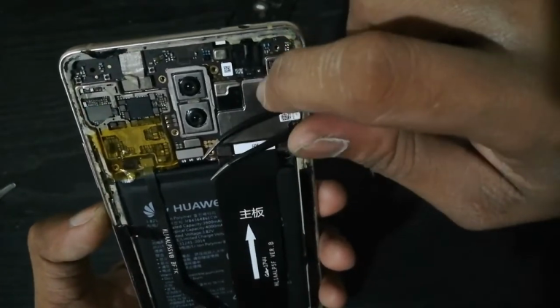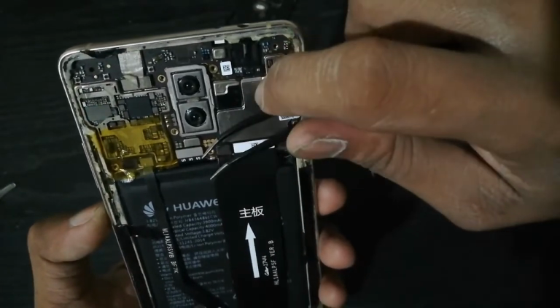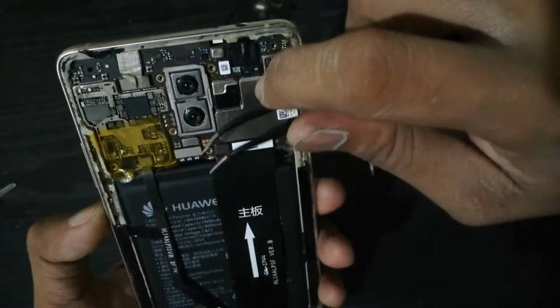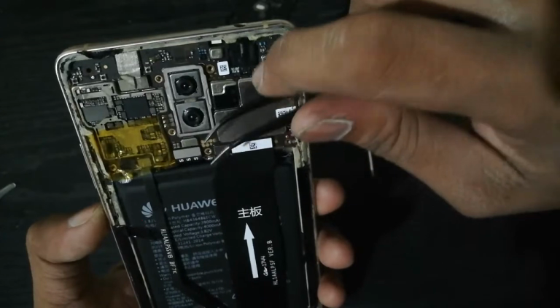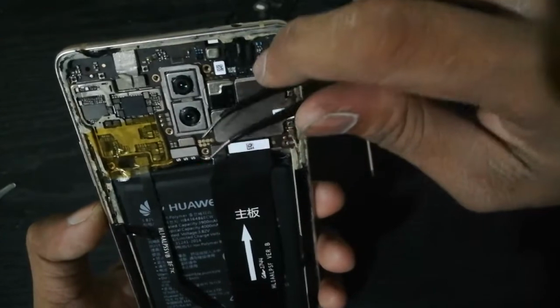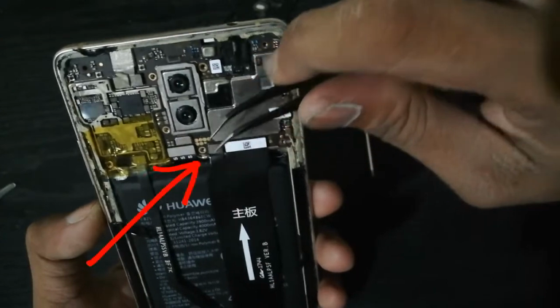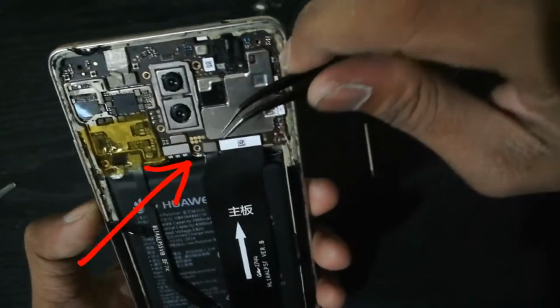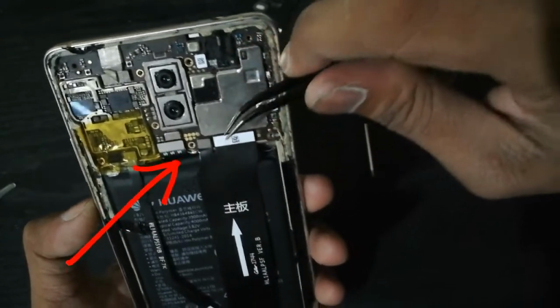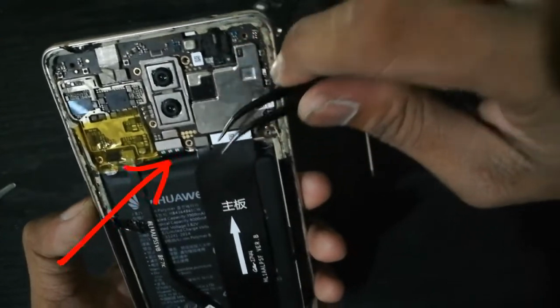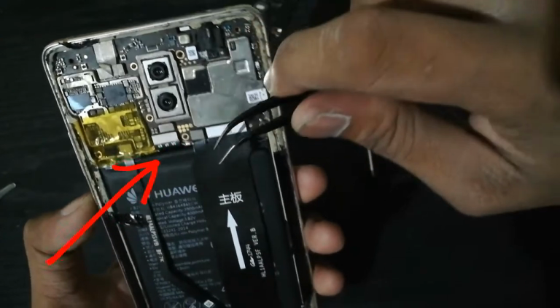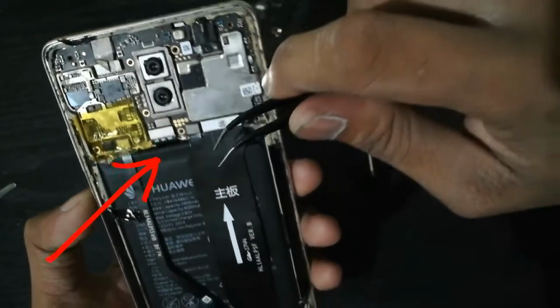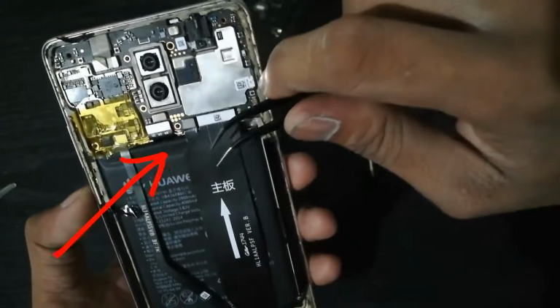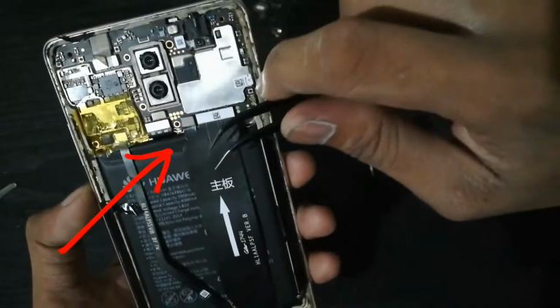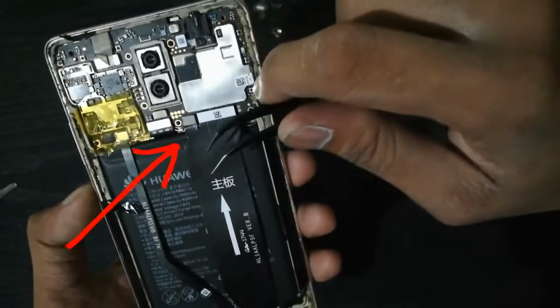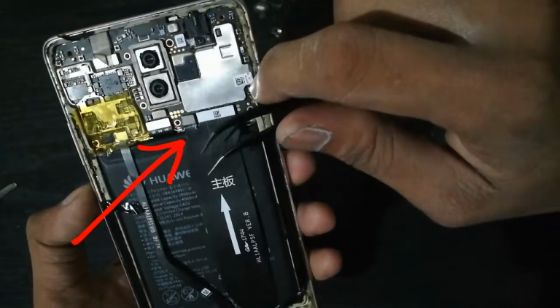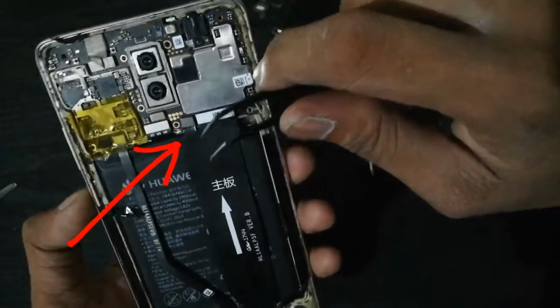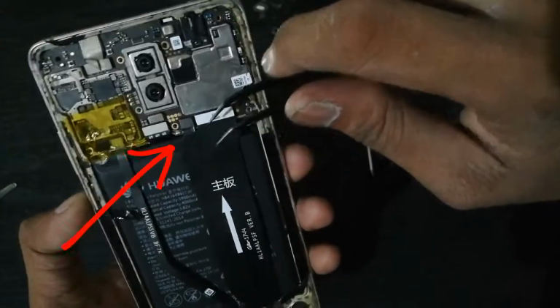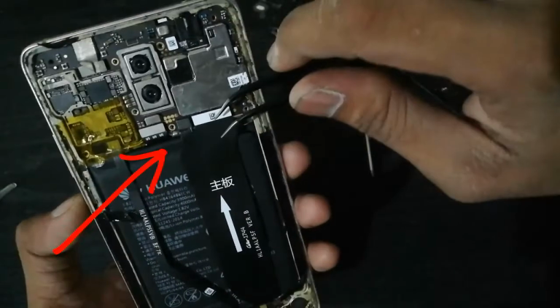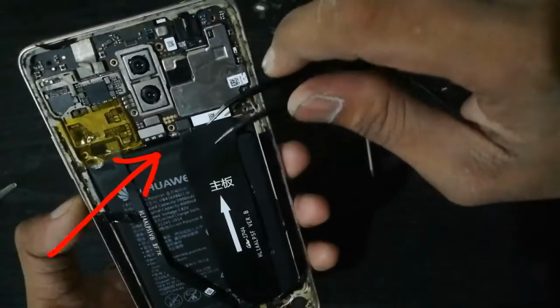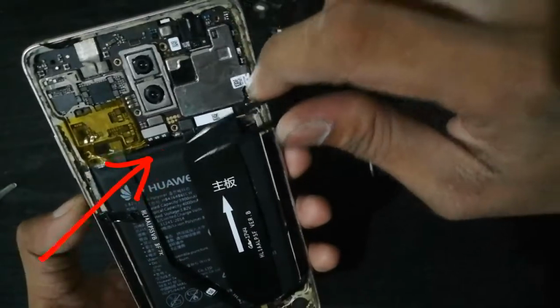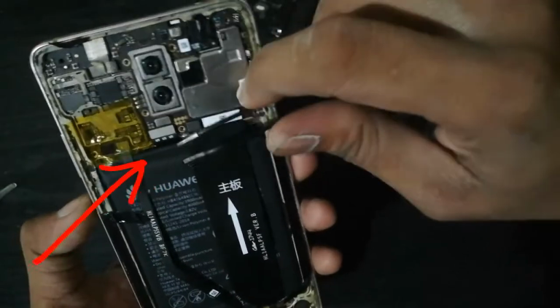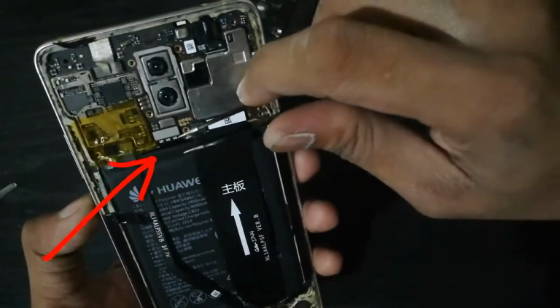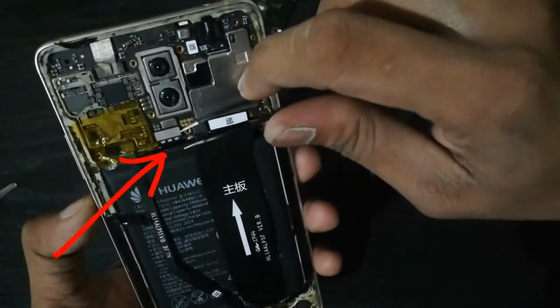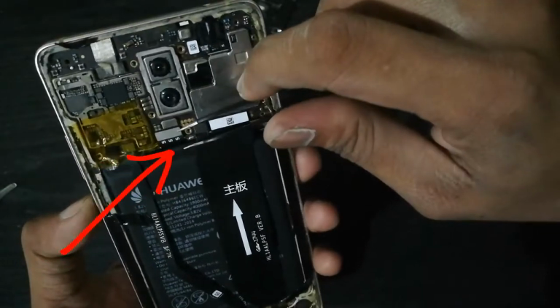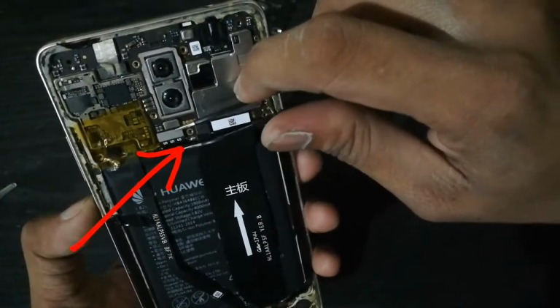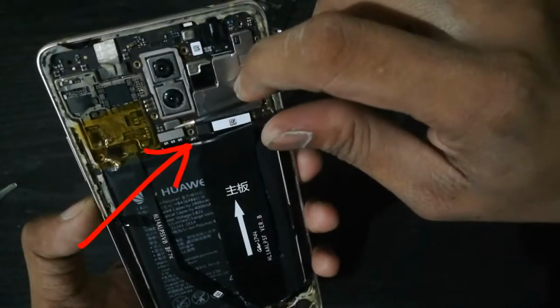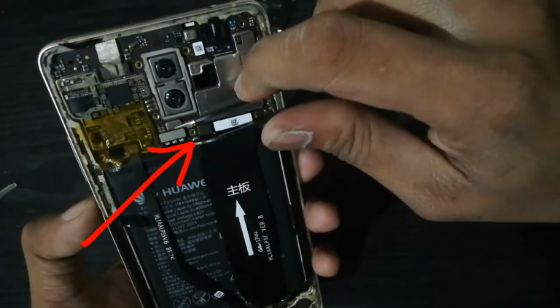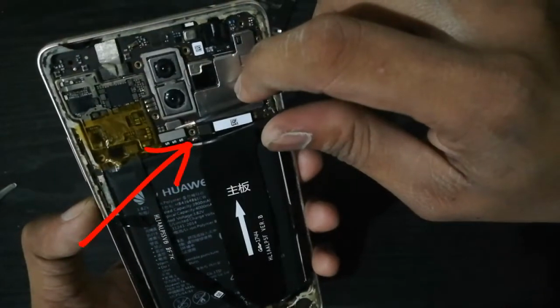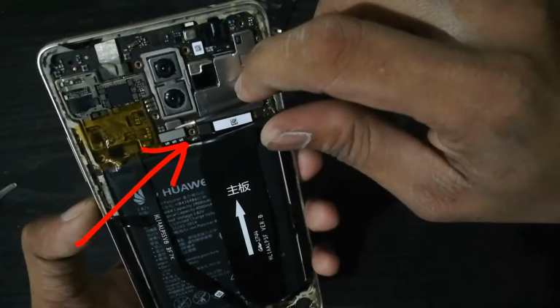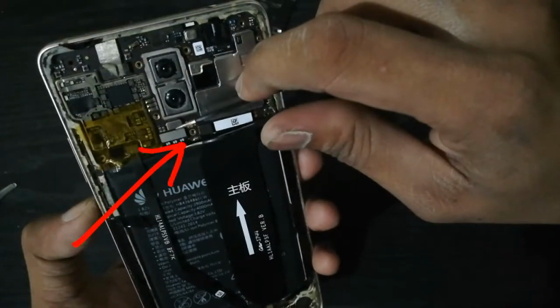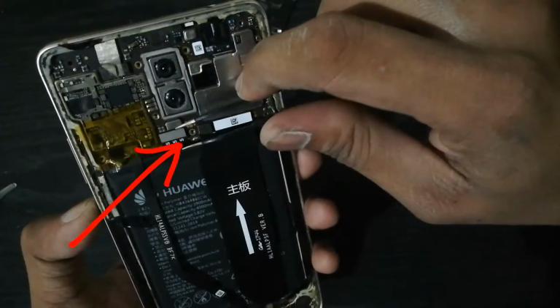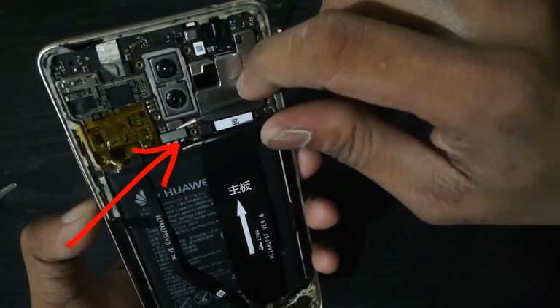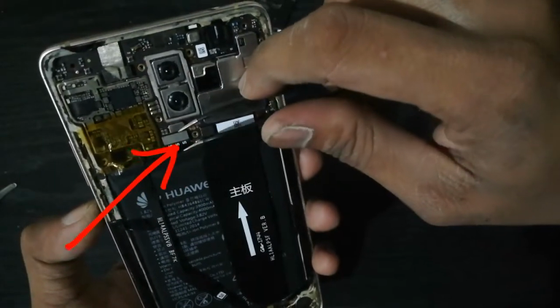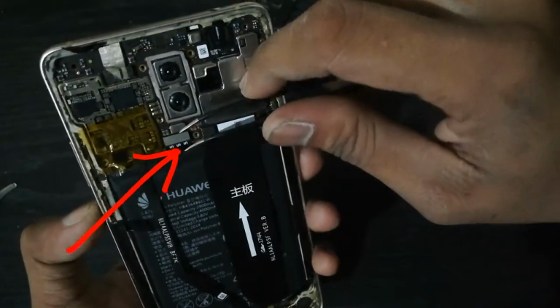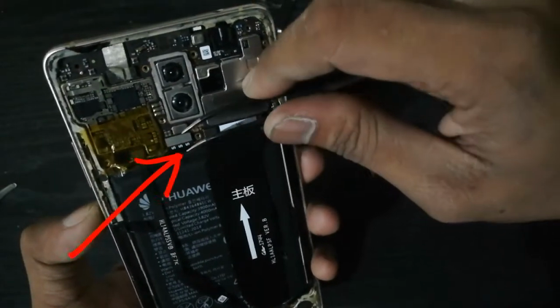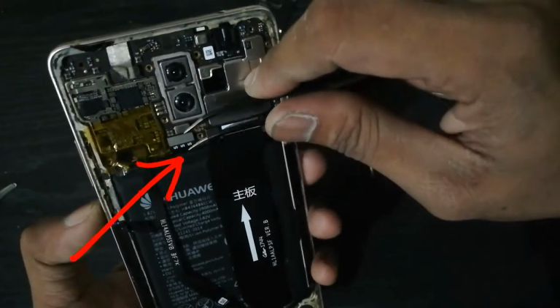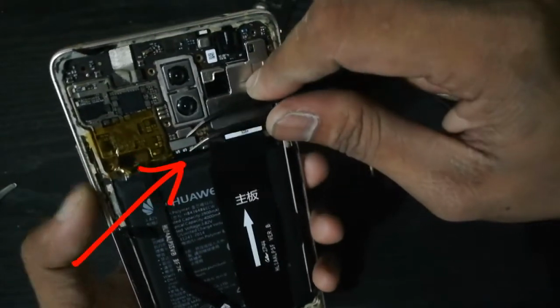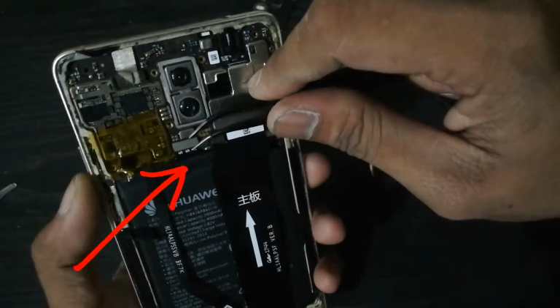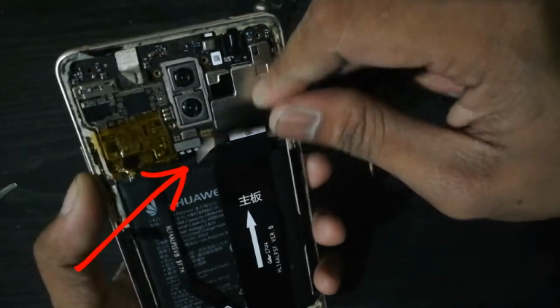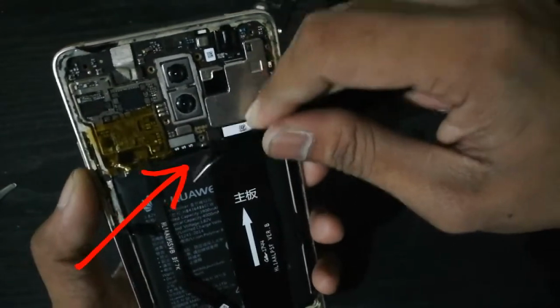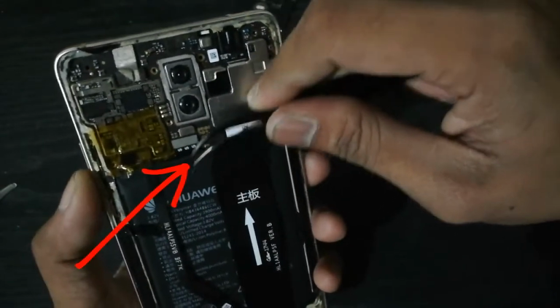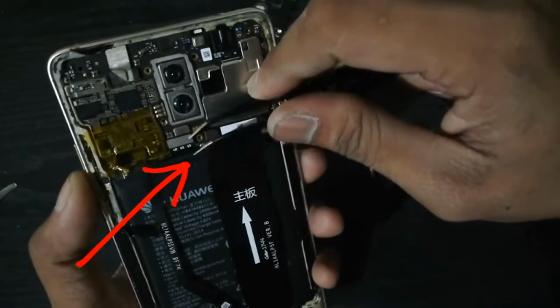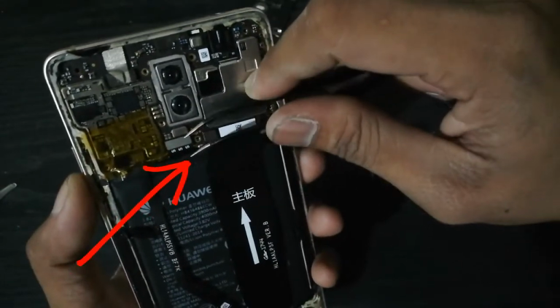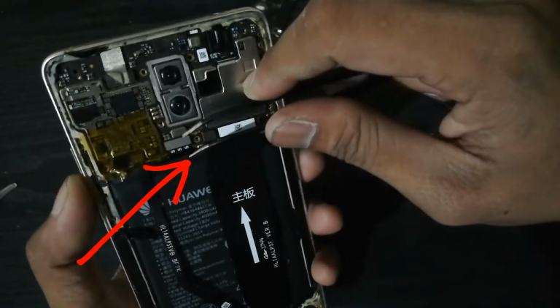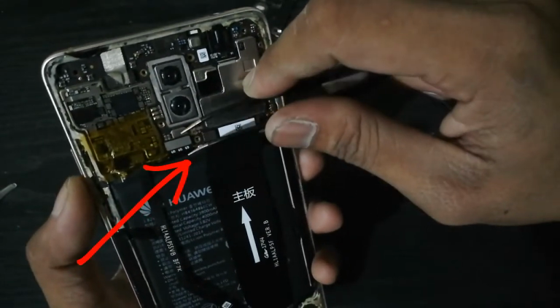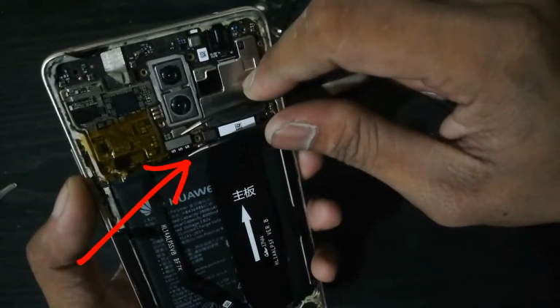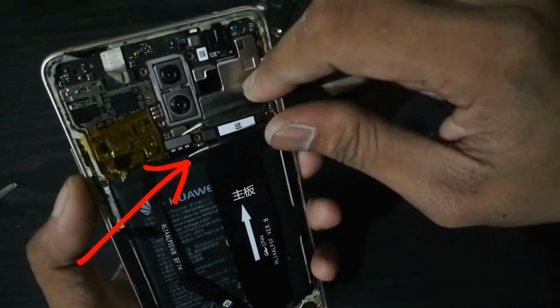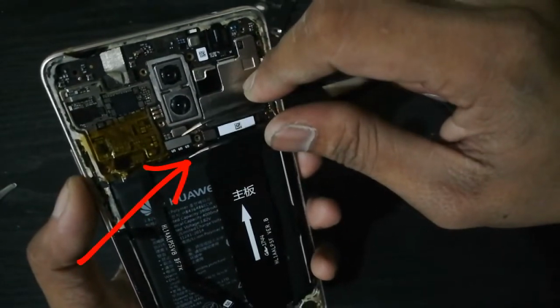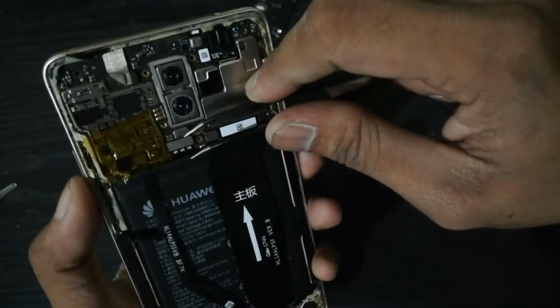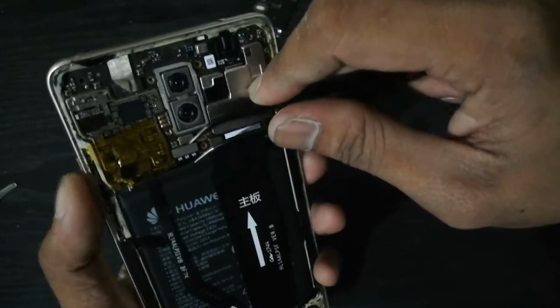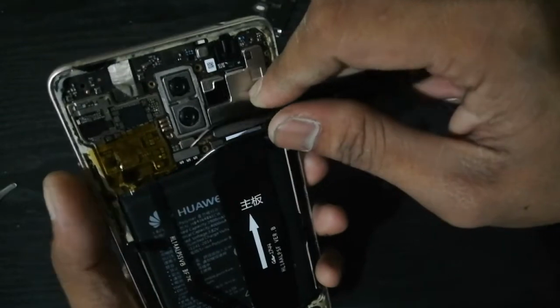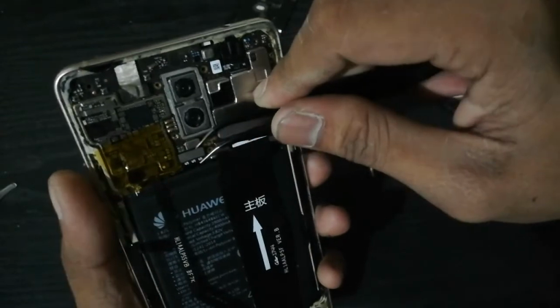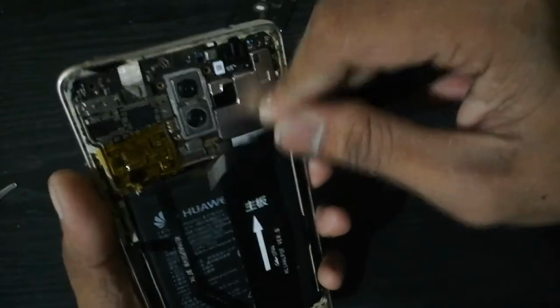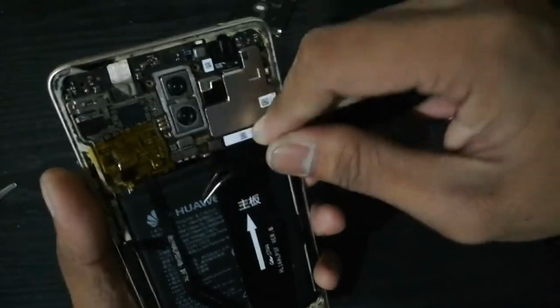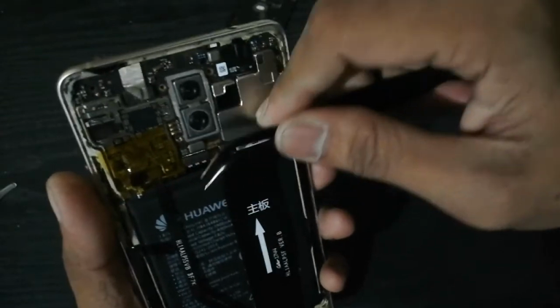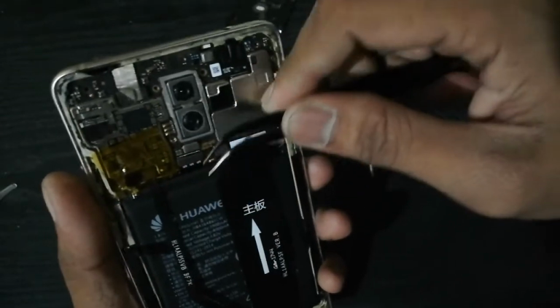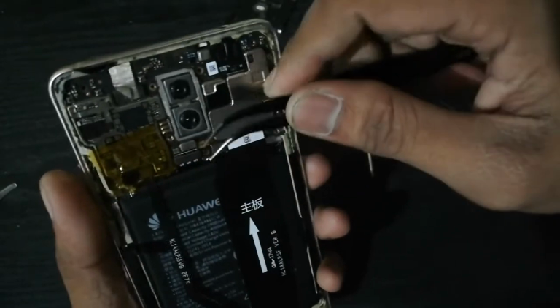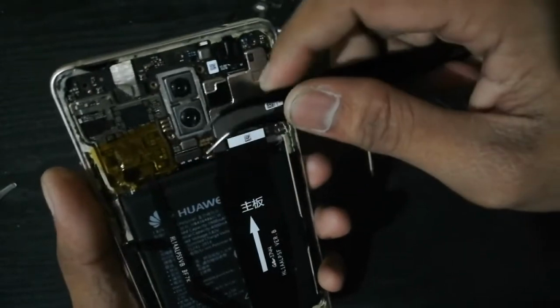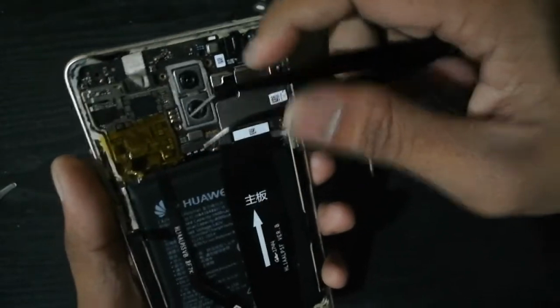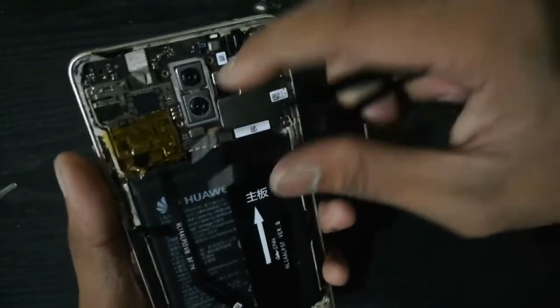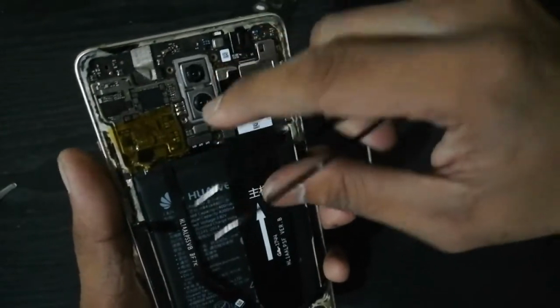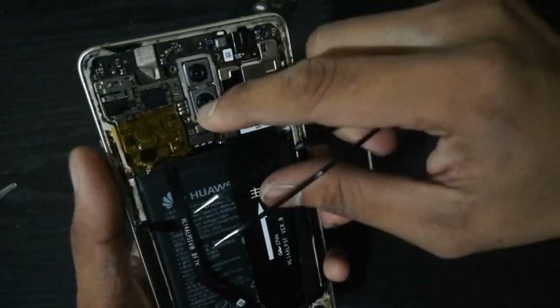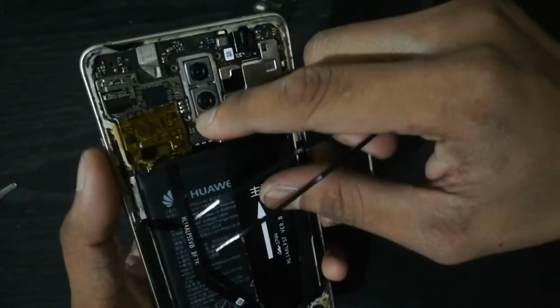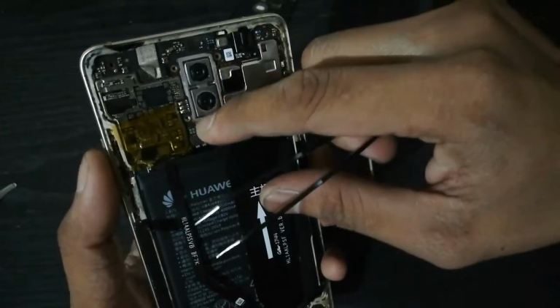Before touching the electronic components, disconnect first the battery from the main circuit board. This is to avoid short circuit.